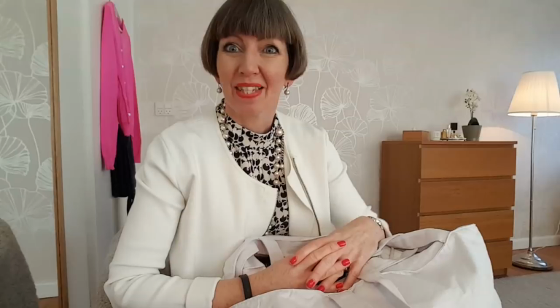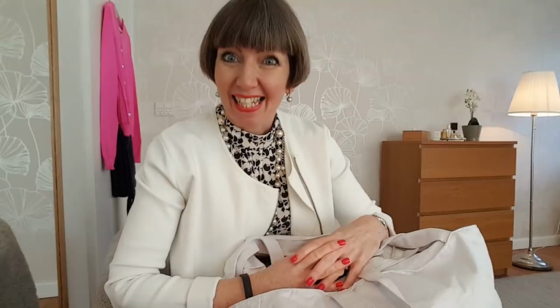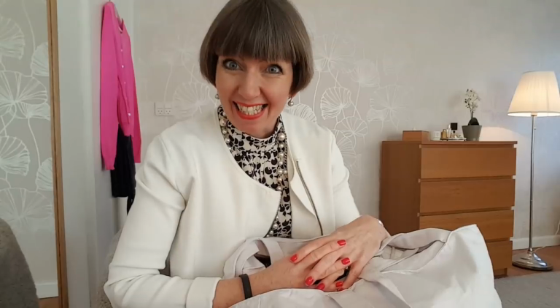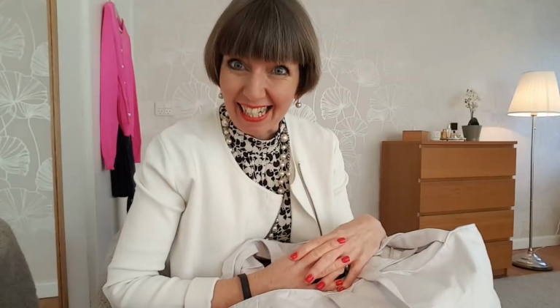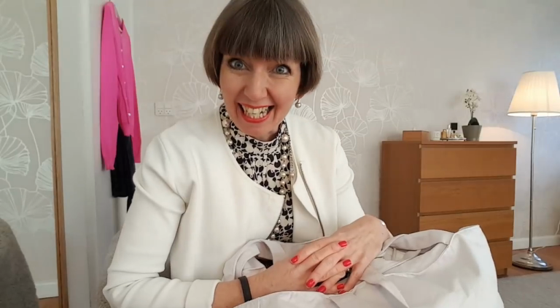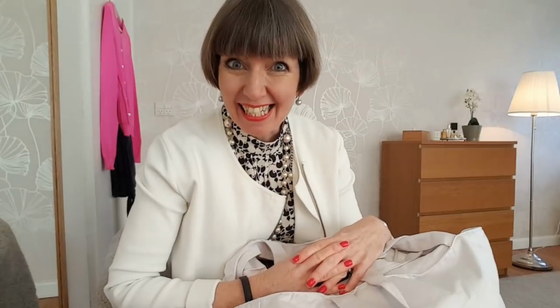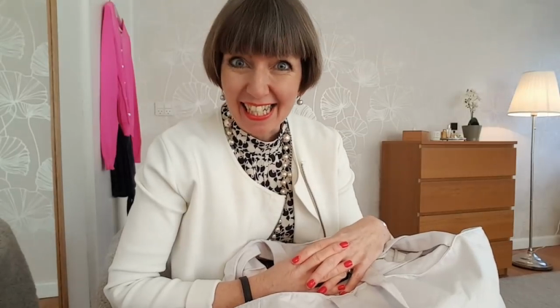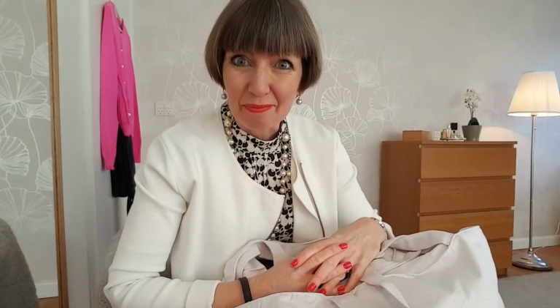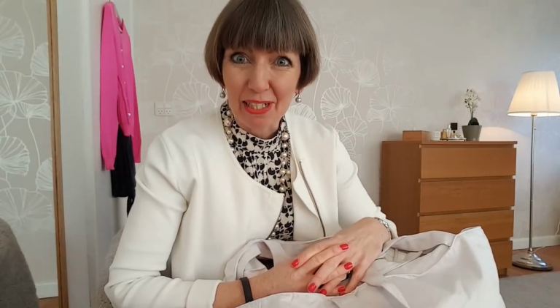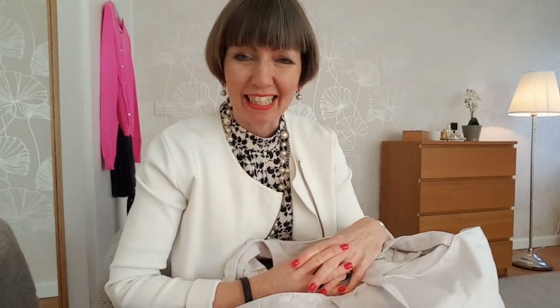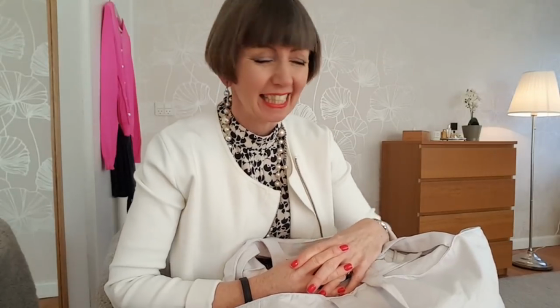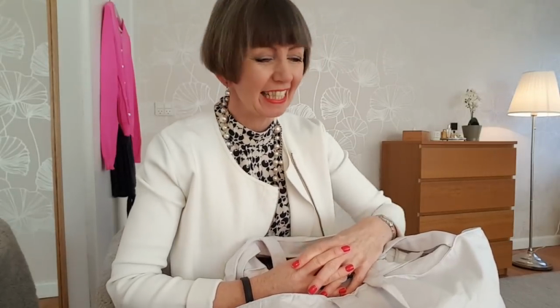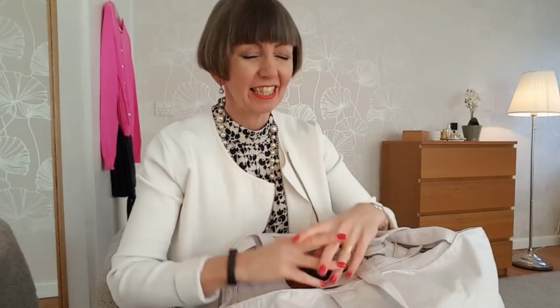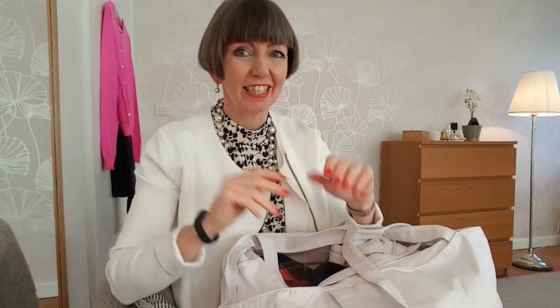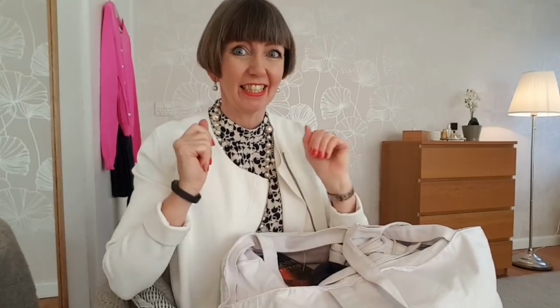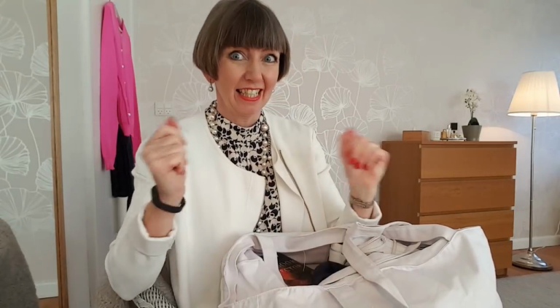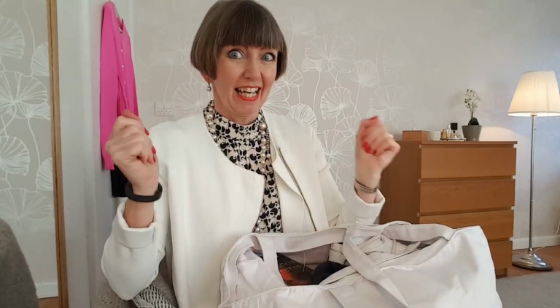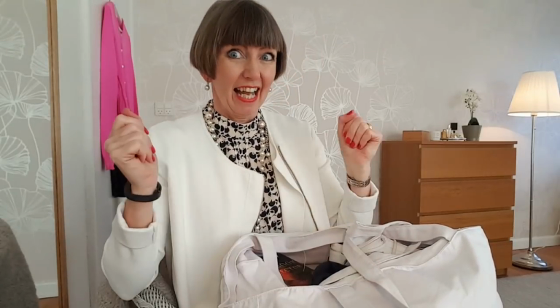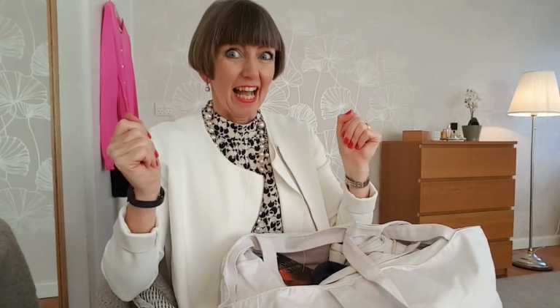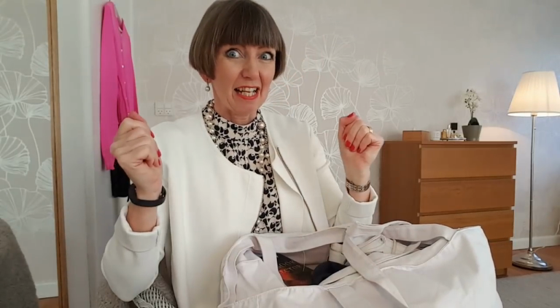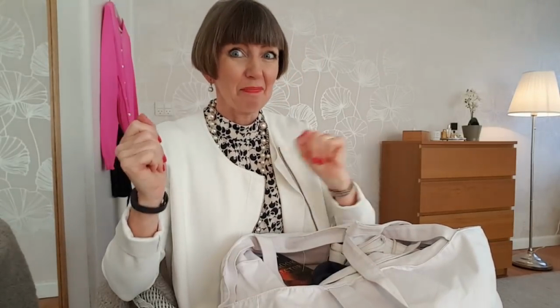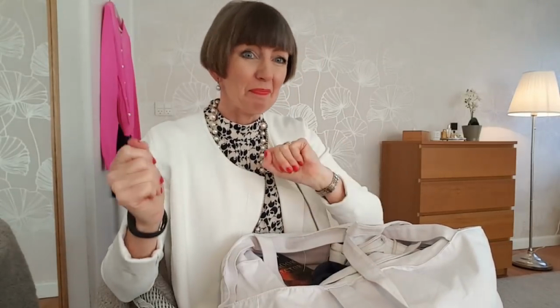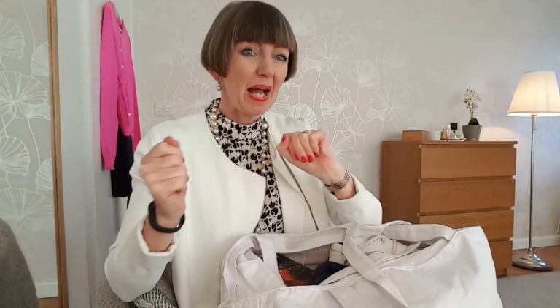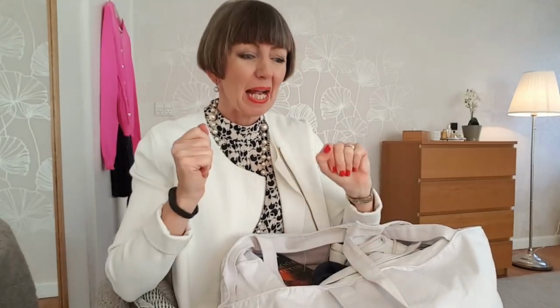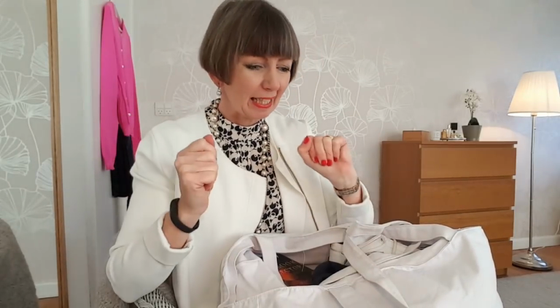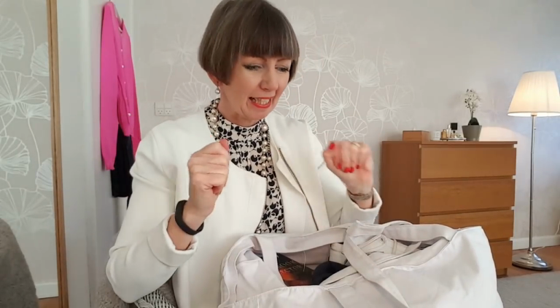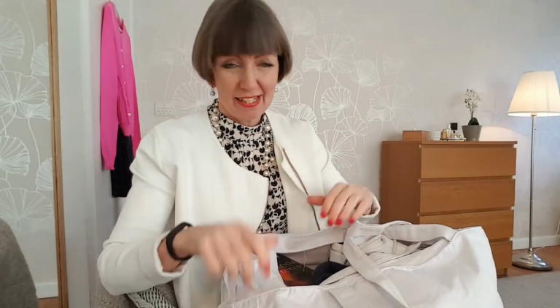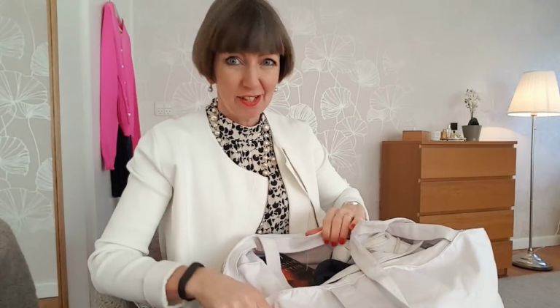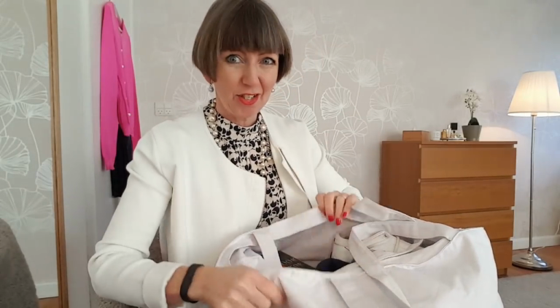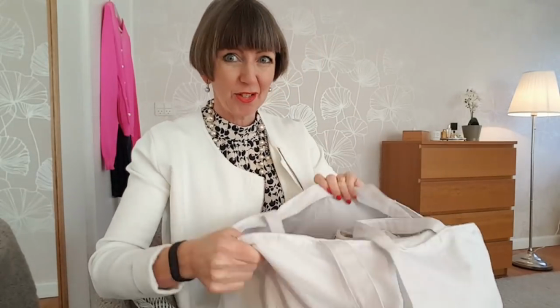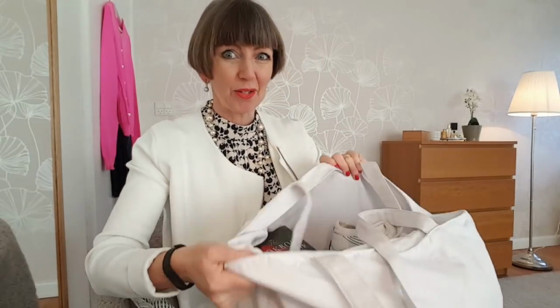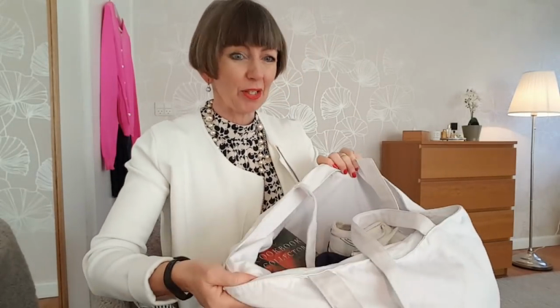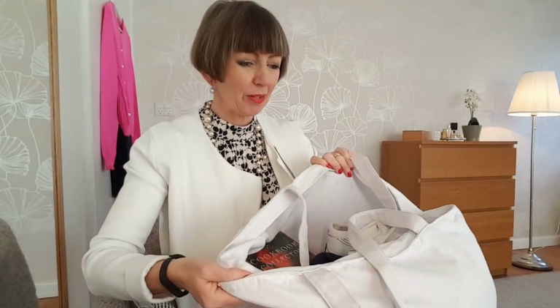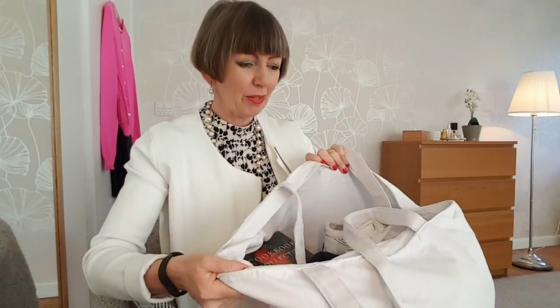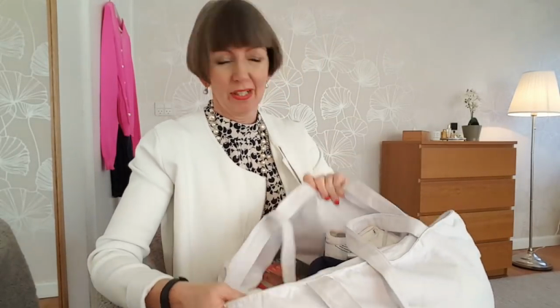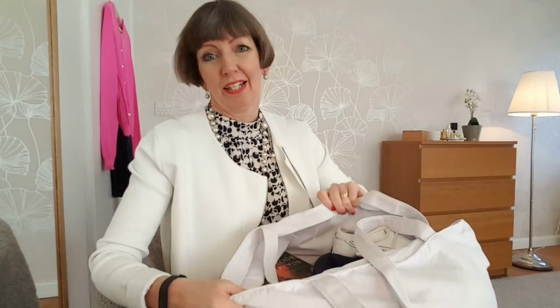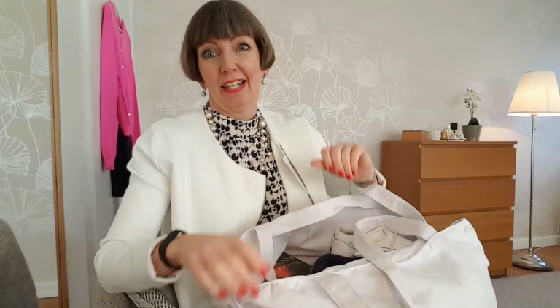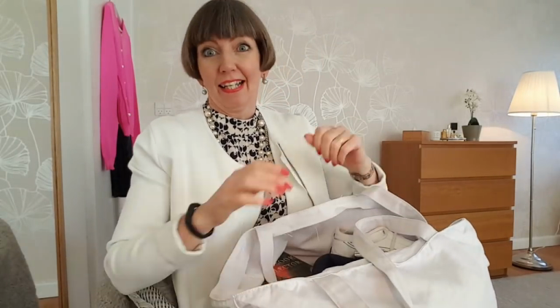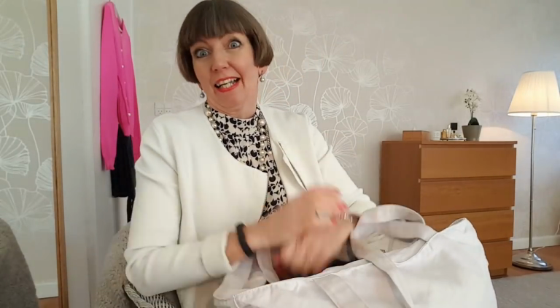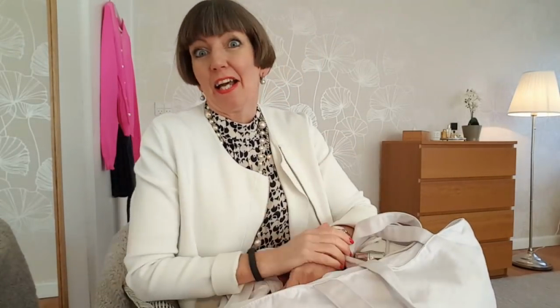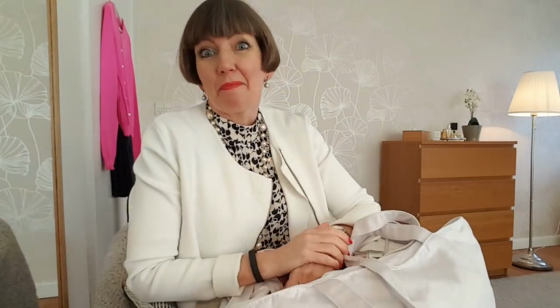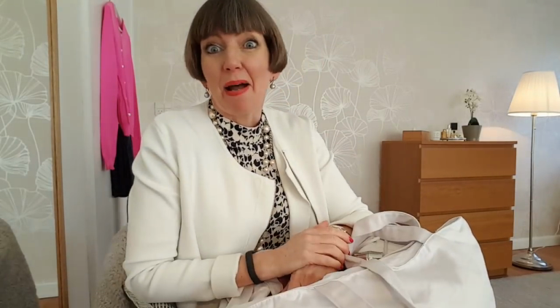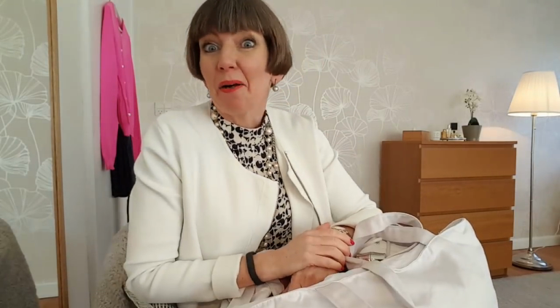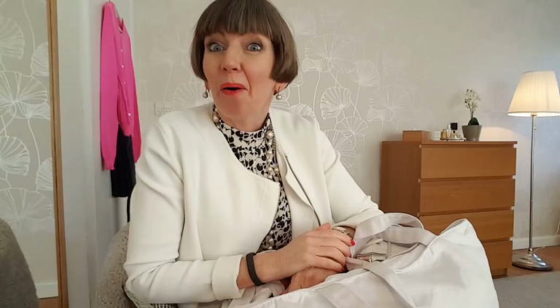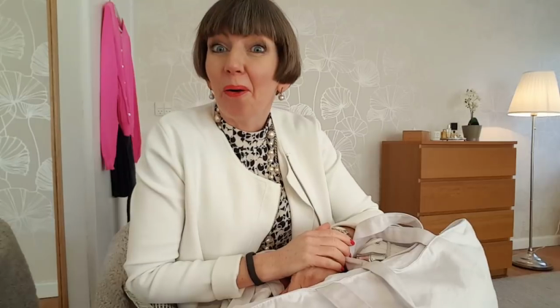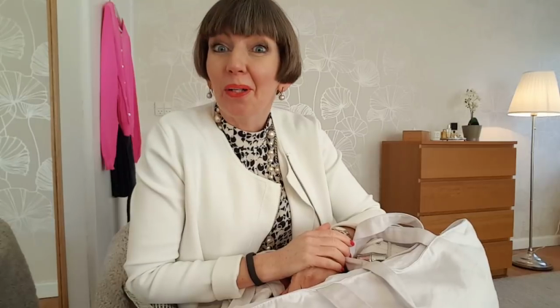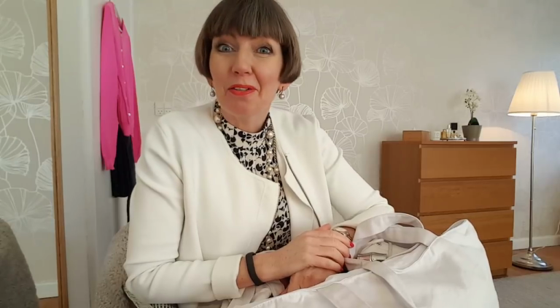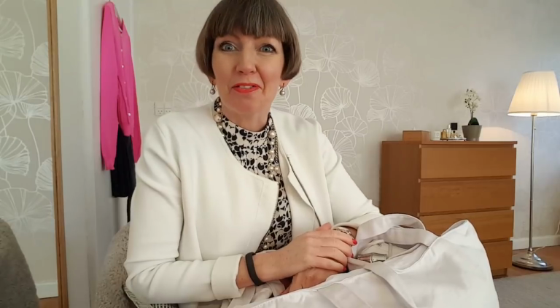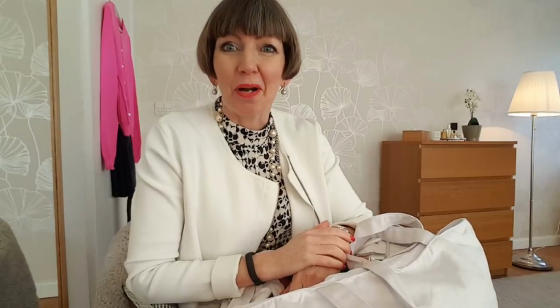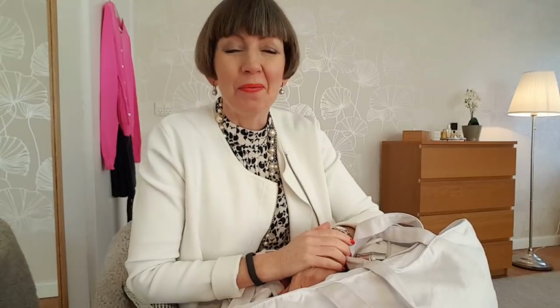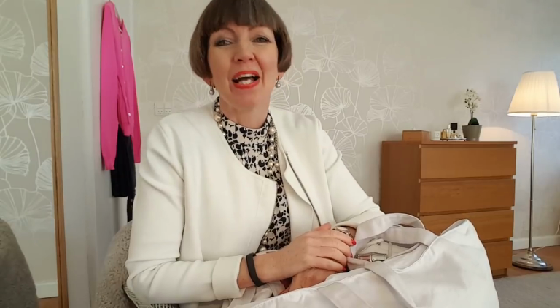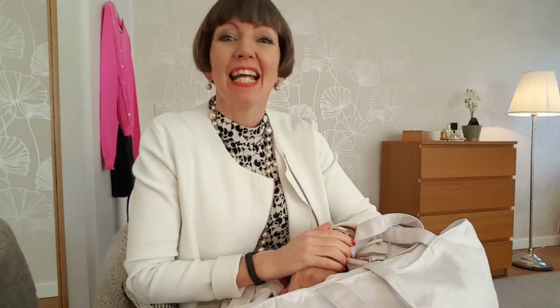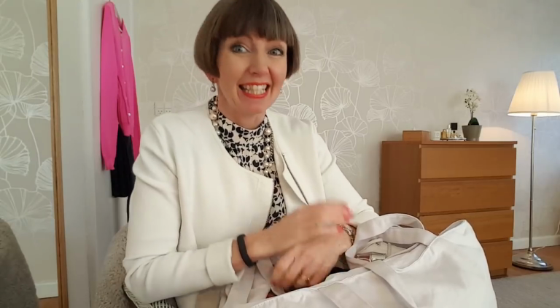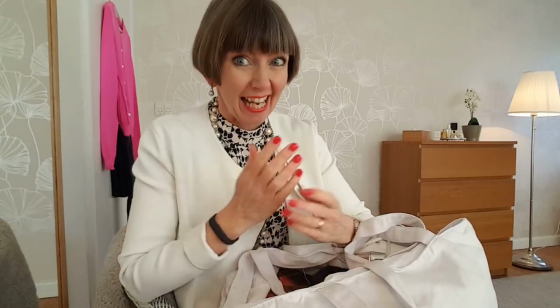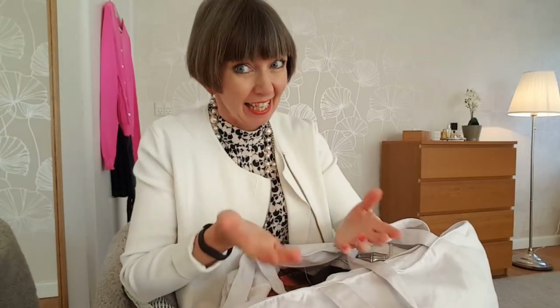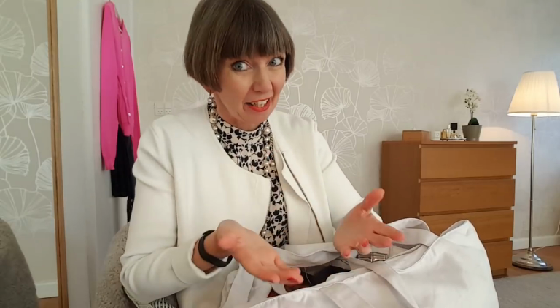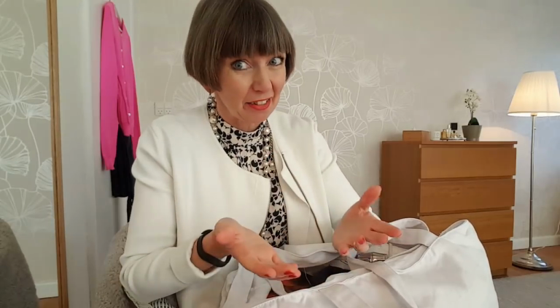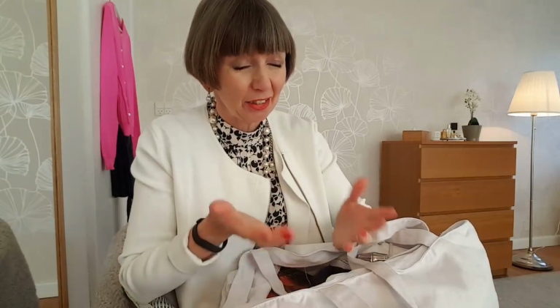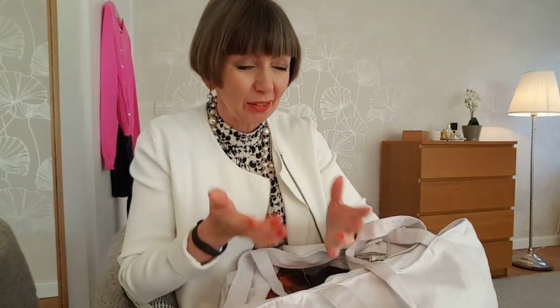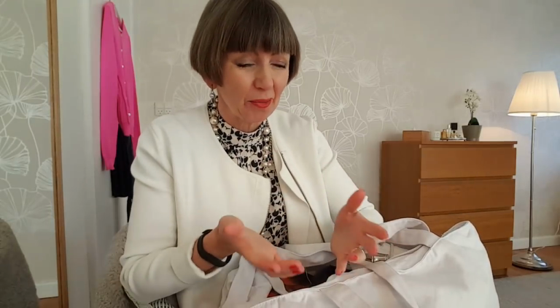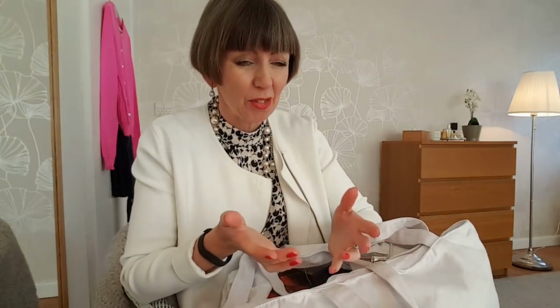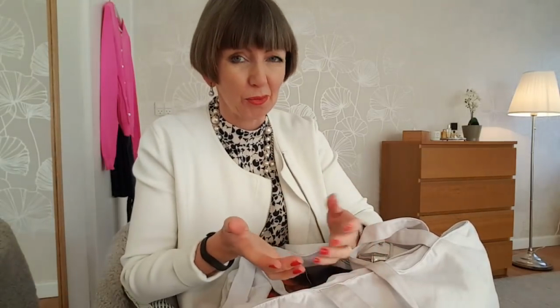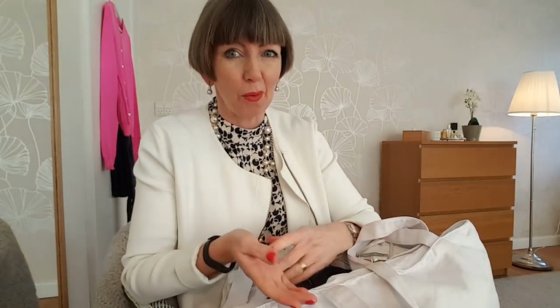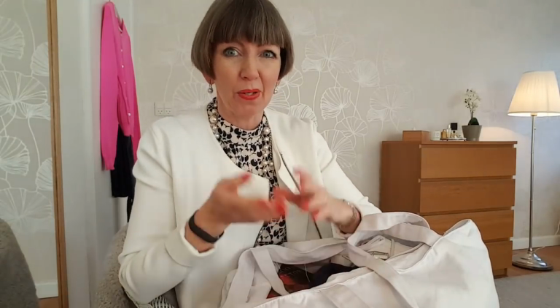Diana Denmark here. I am back to show you my haul from yet another clothes swap.